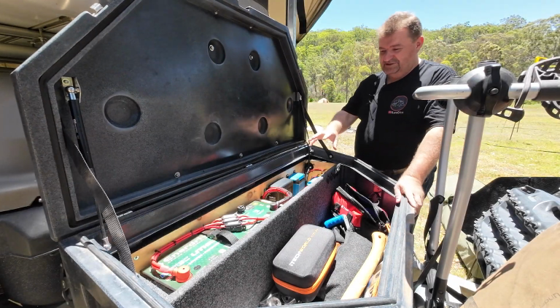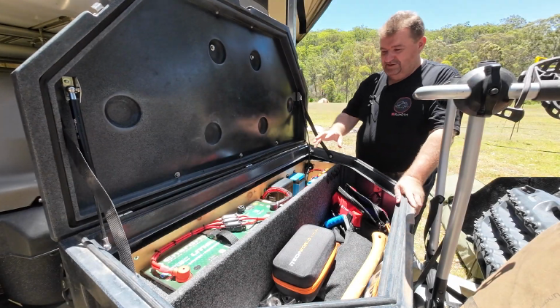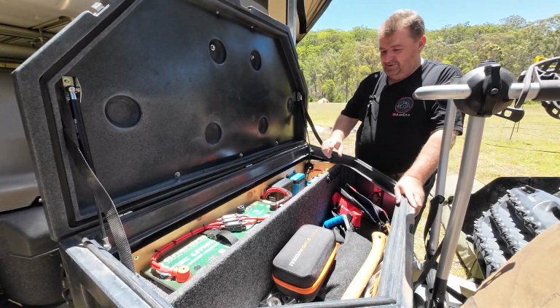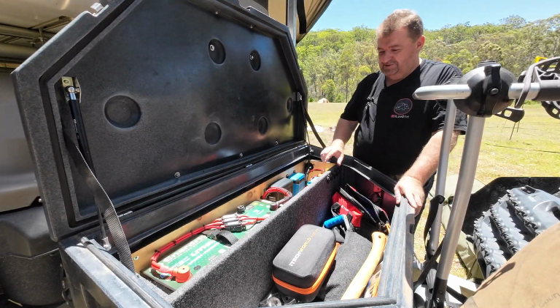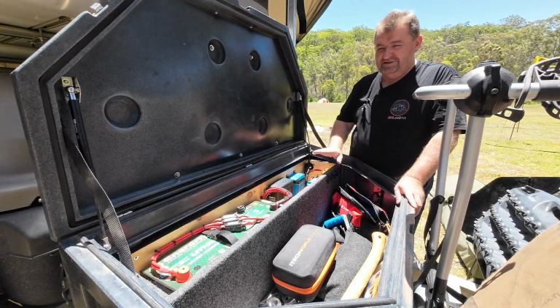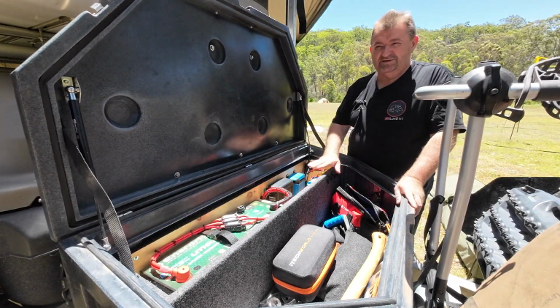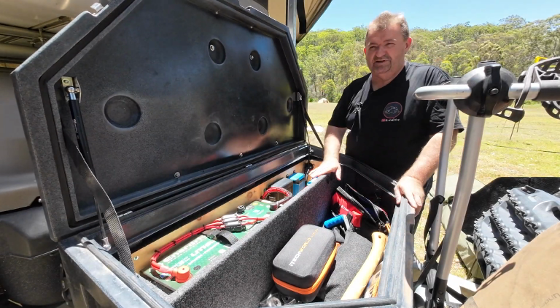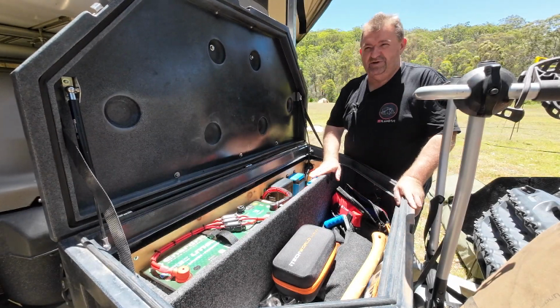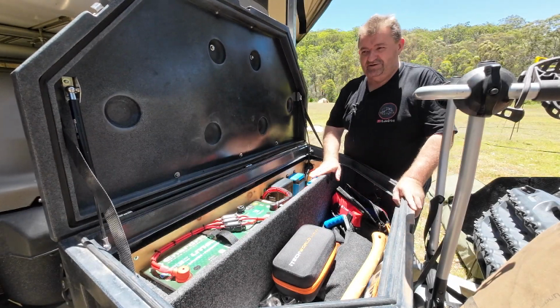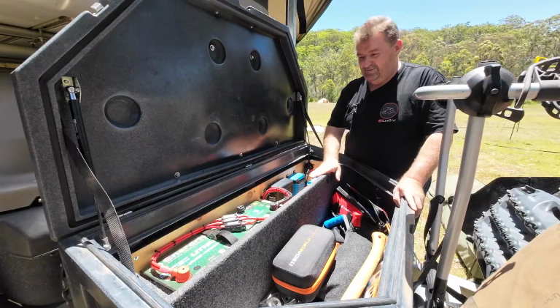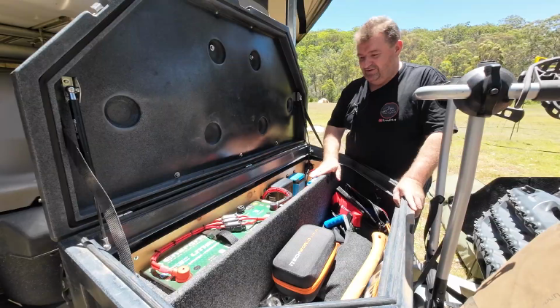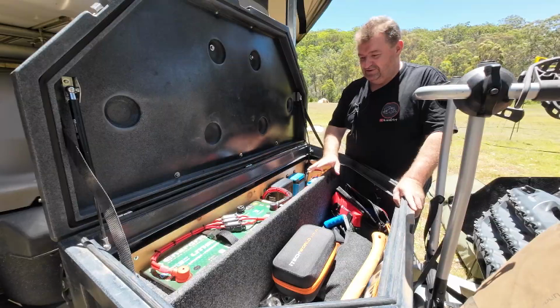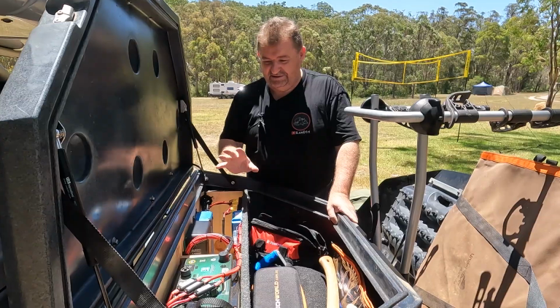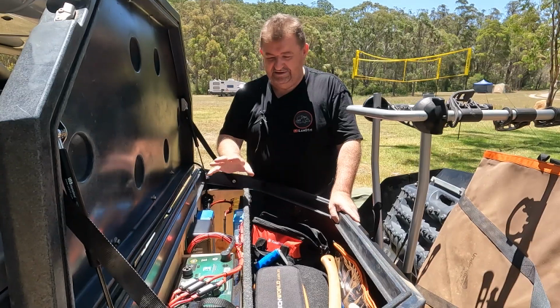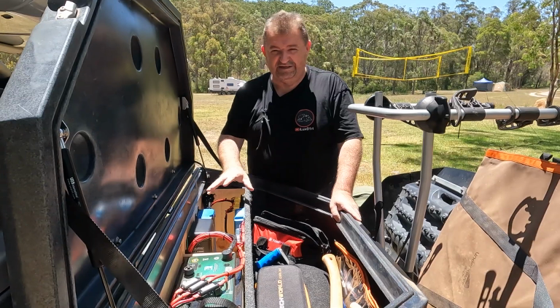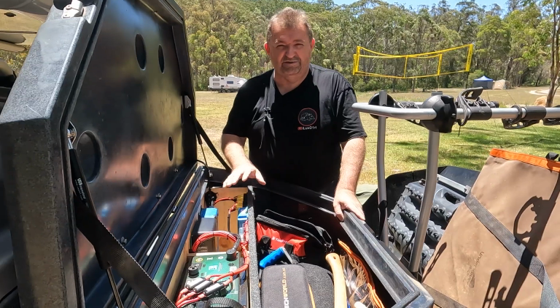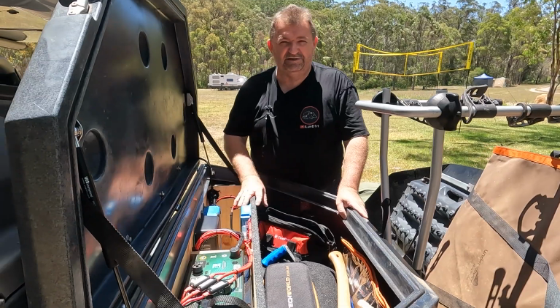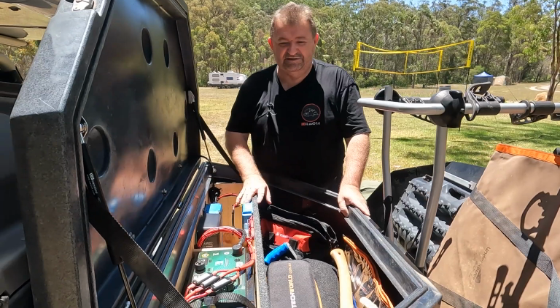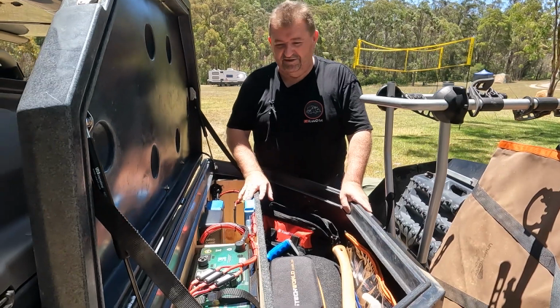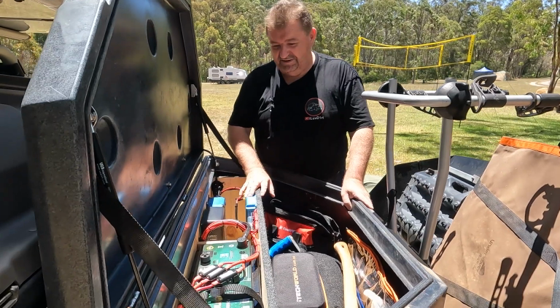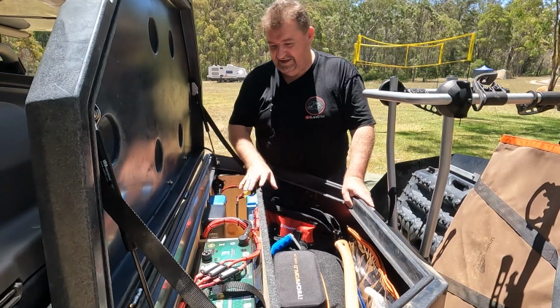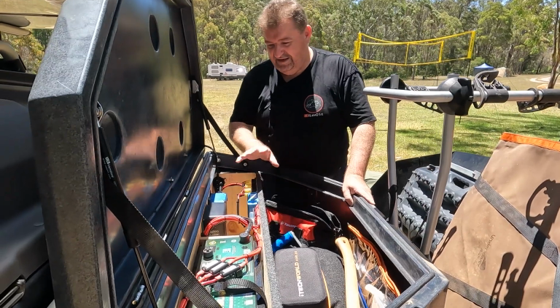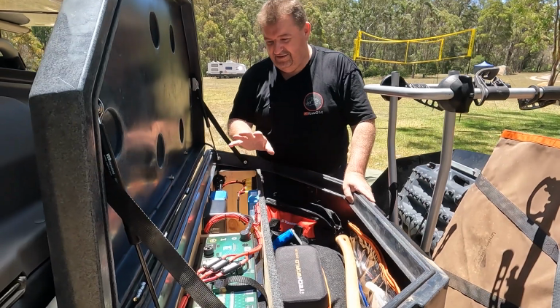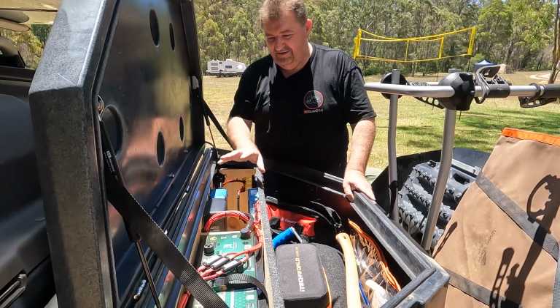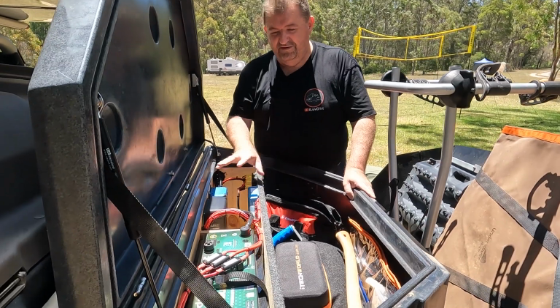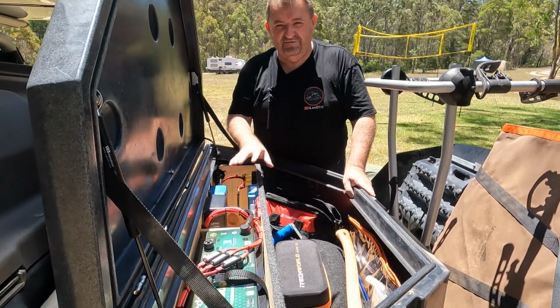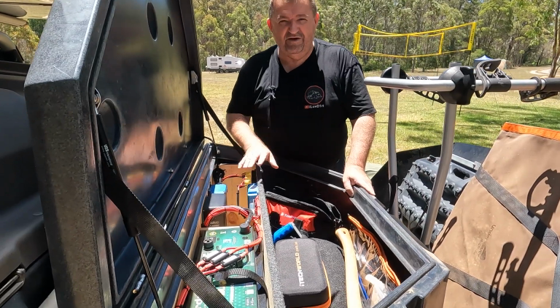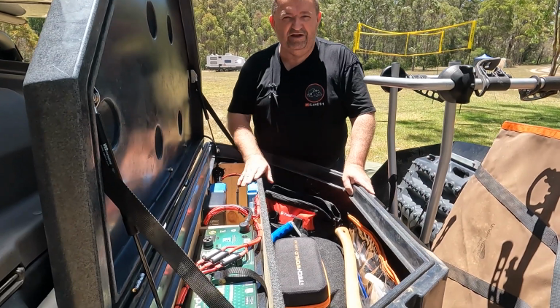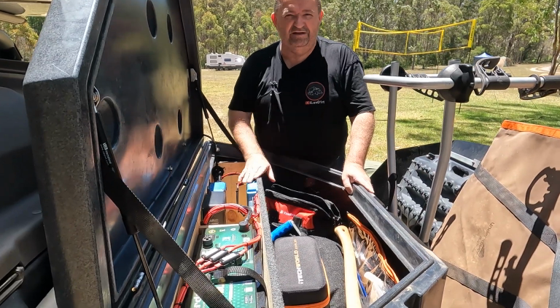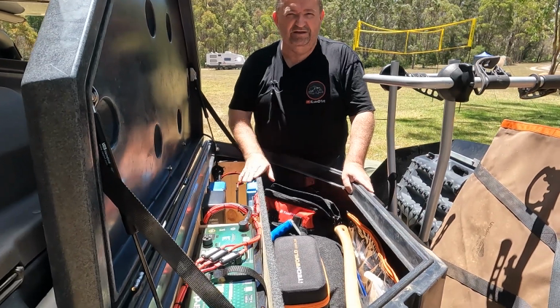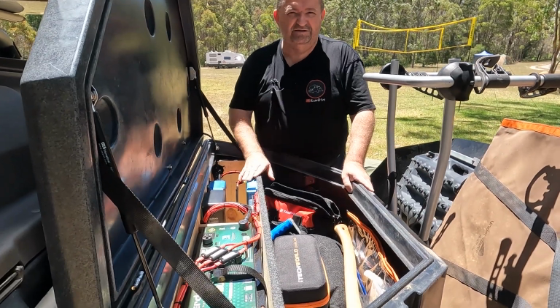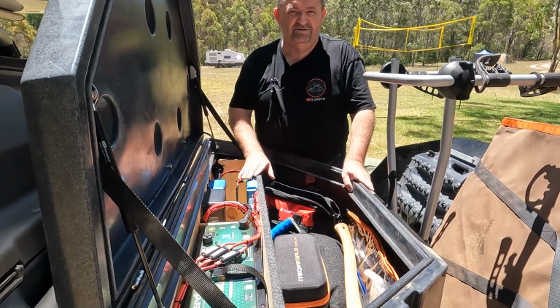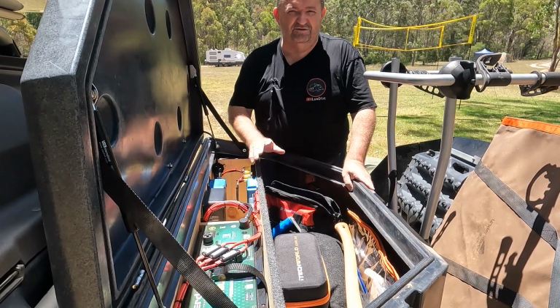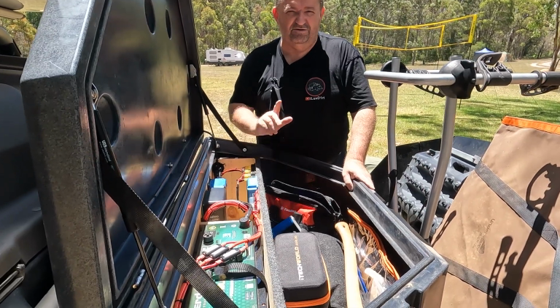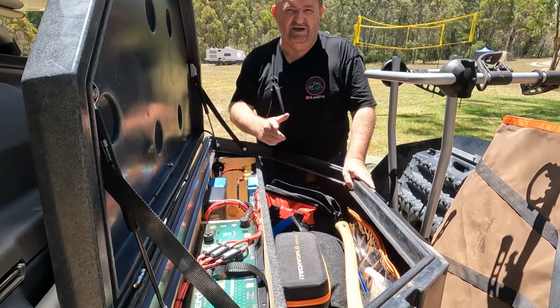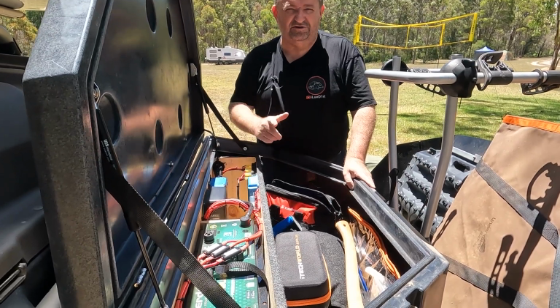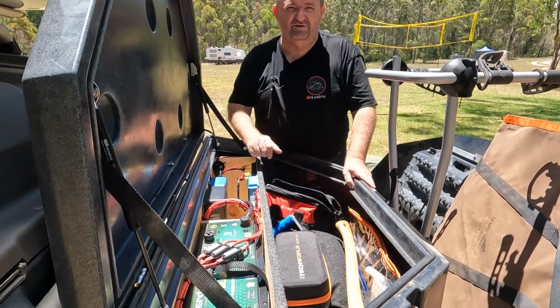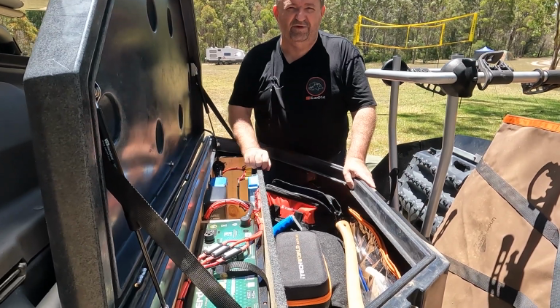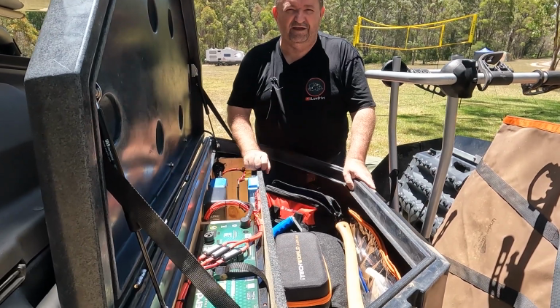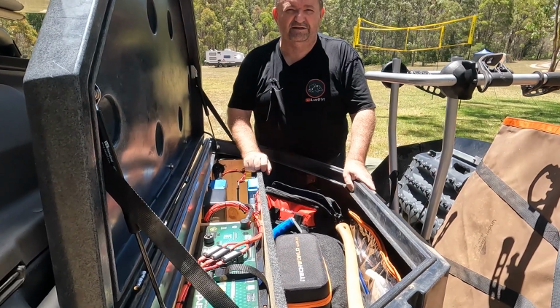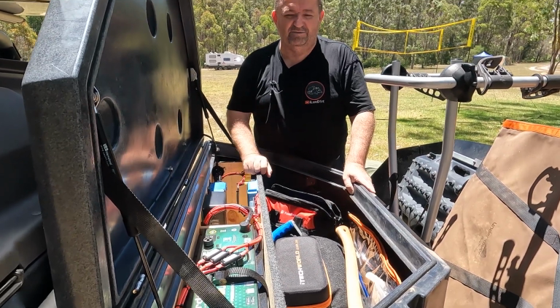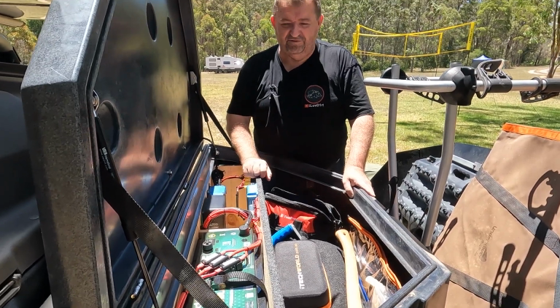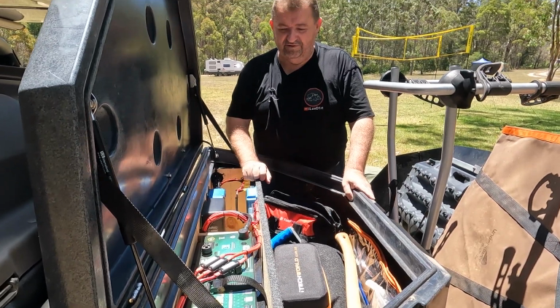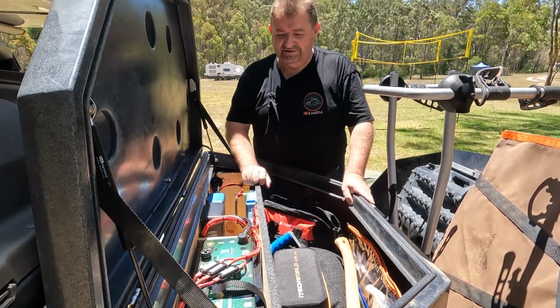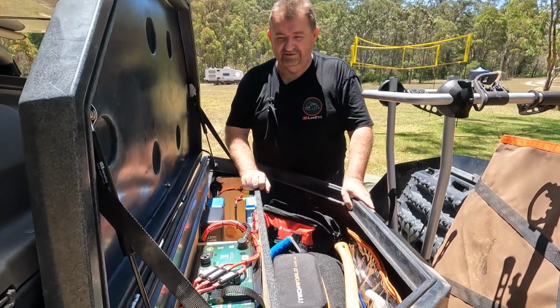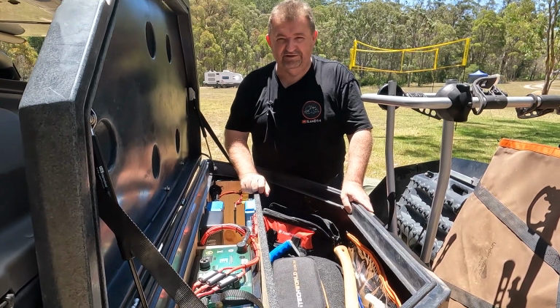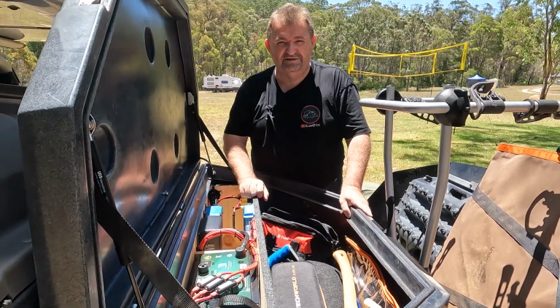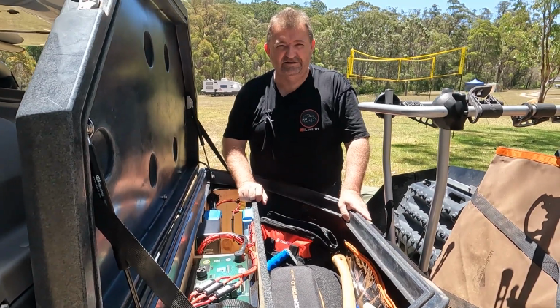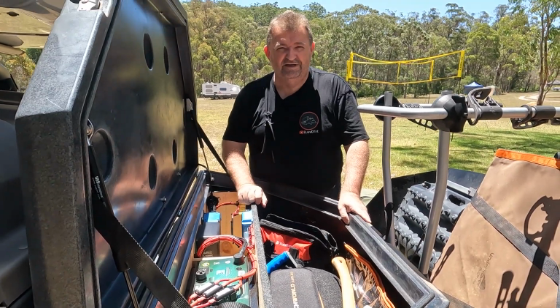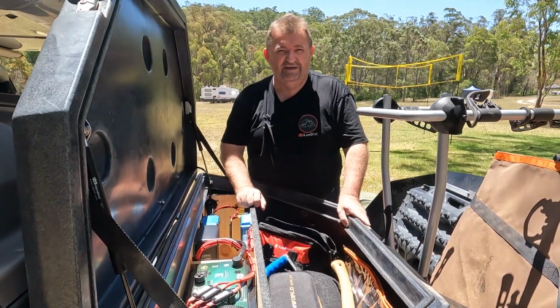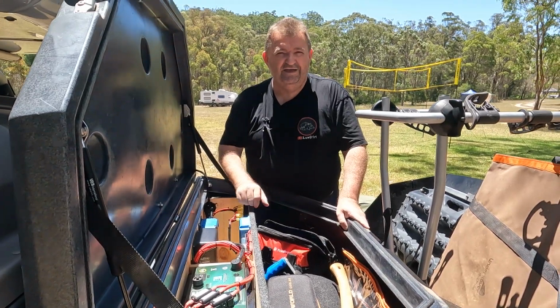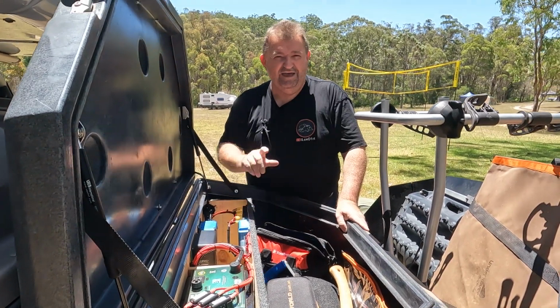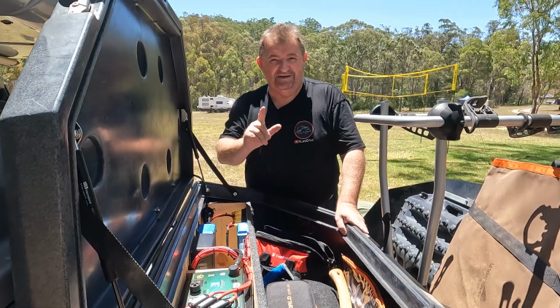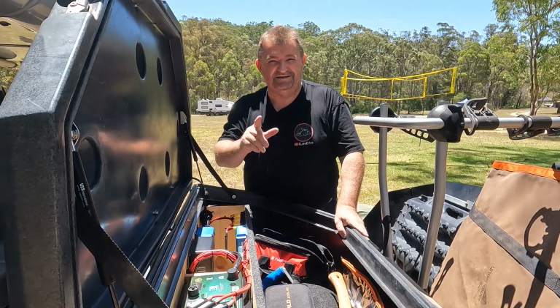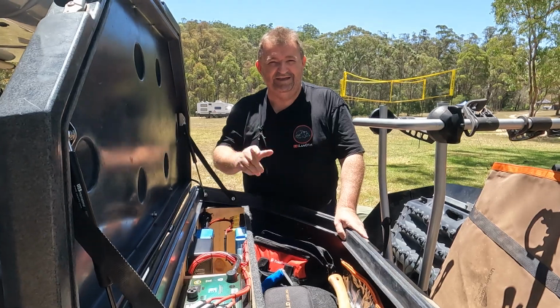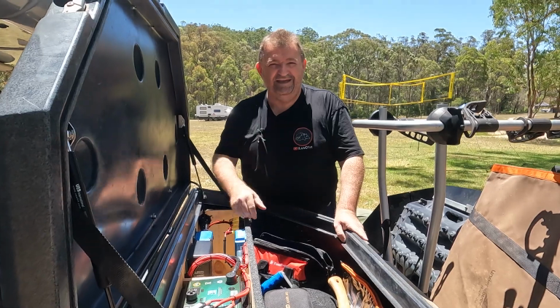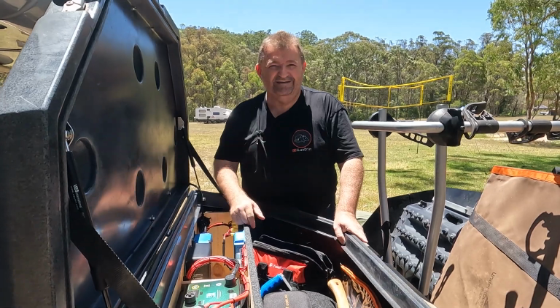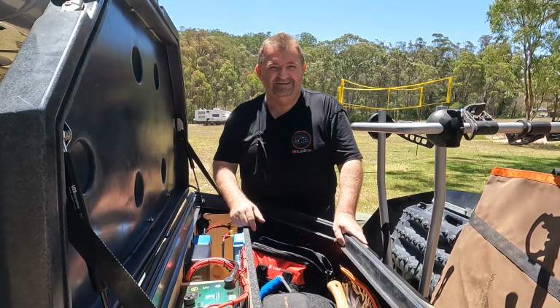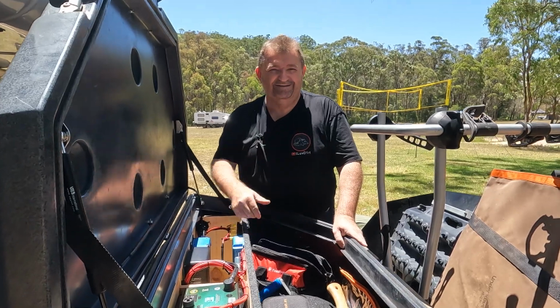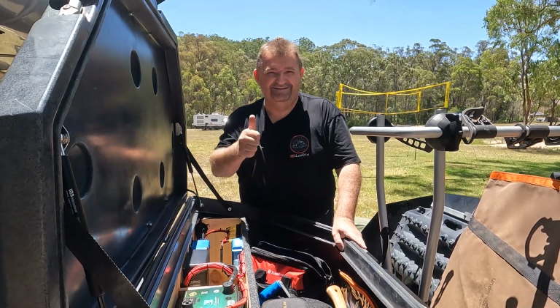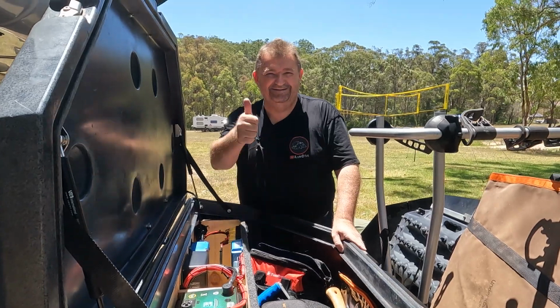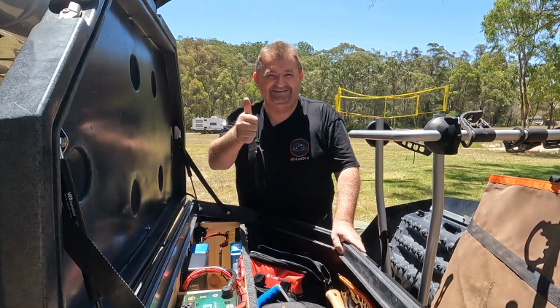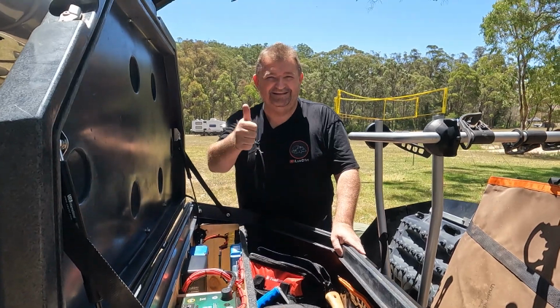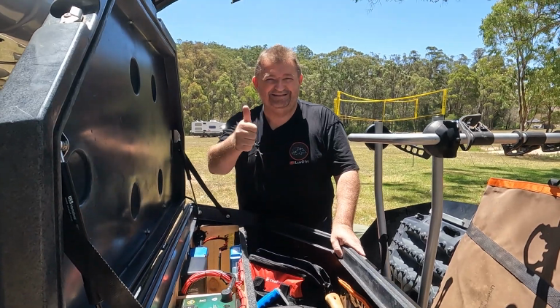That's just a quick look at what's inside the battery box — very clean install, great job by Custom Off-Grid Solutions. I'll see you again, cheers.